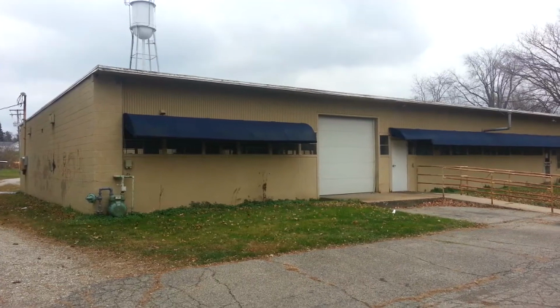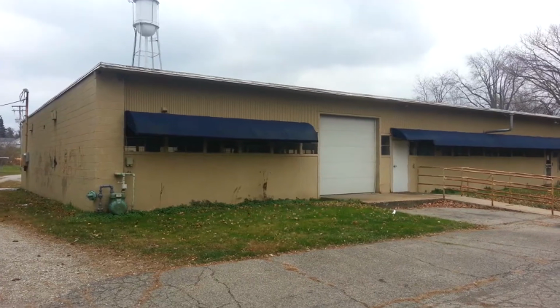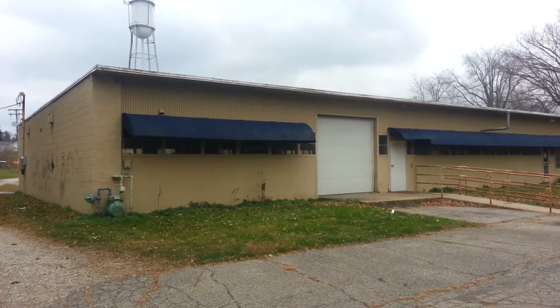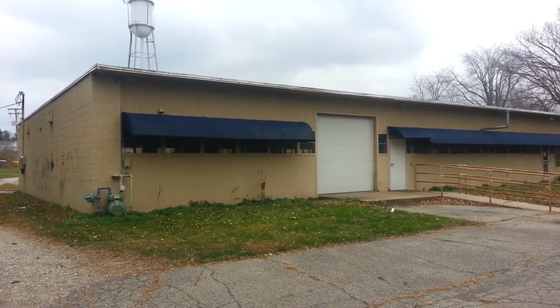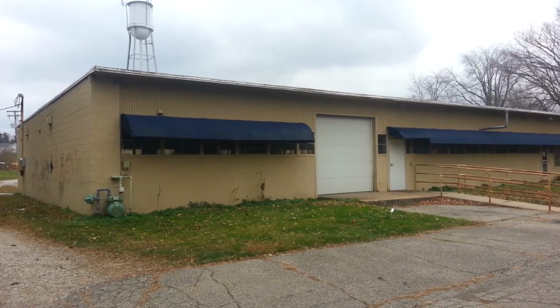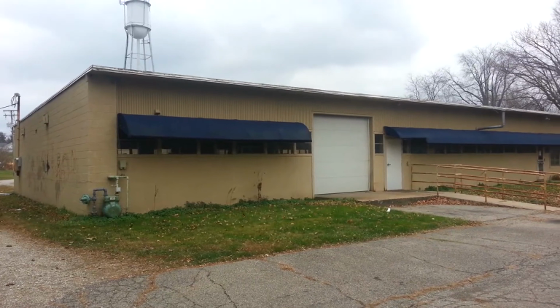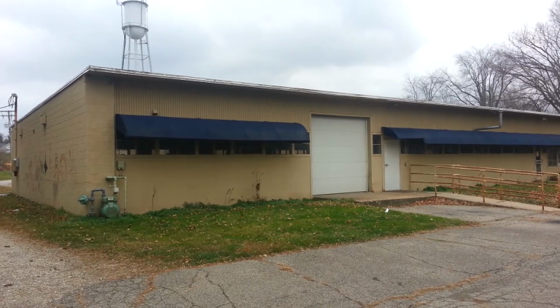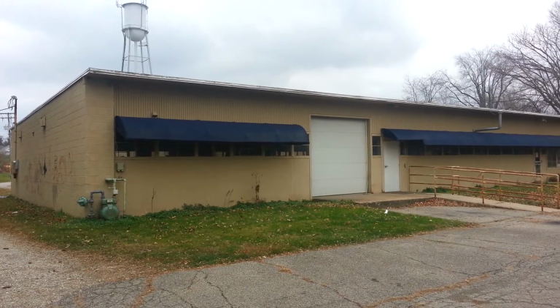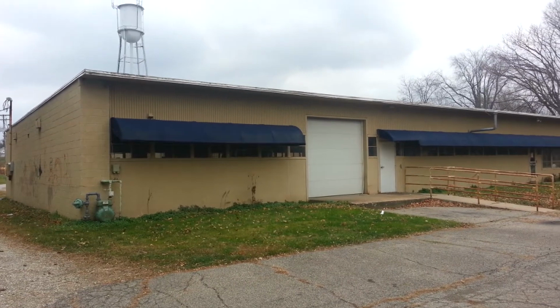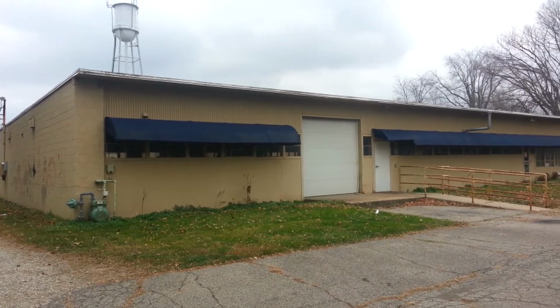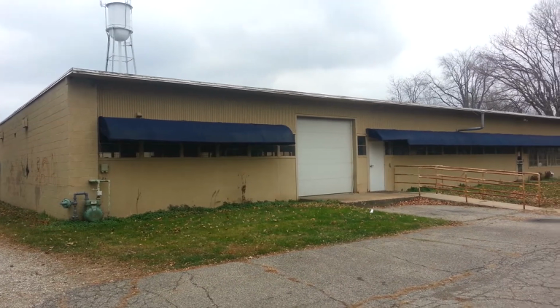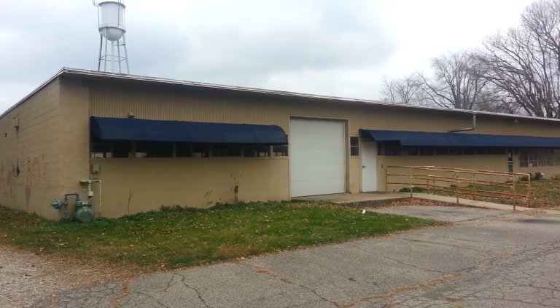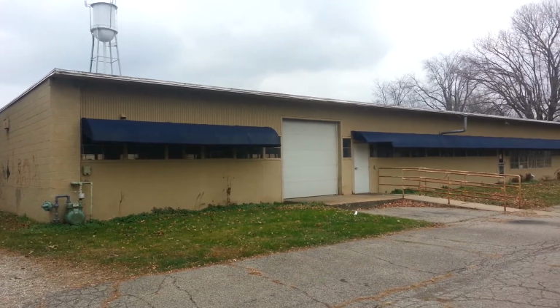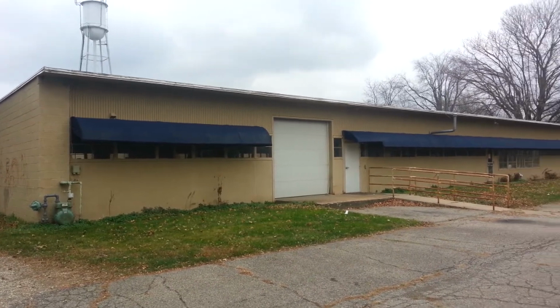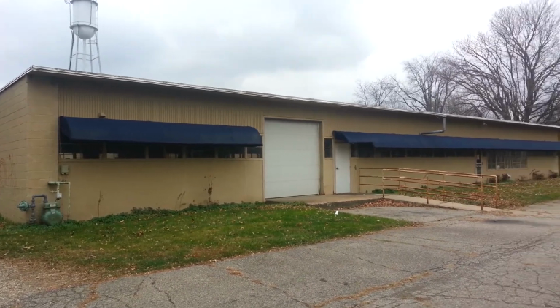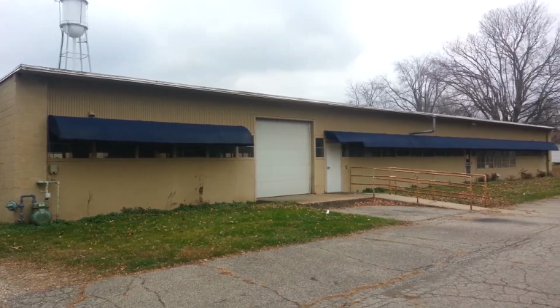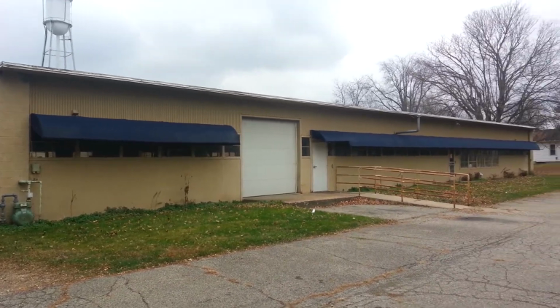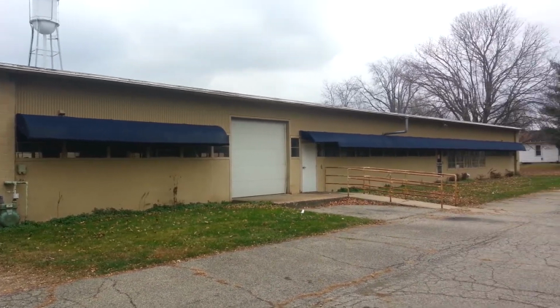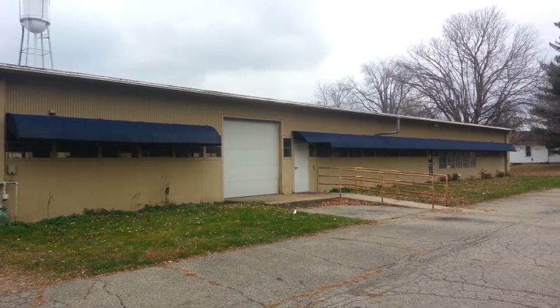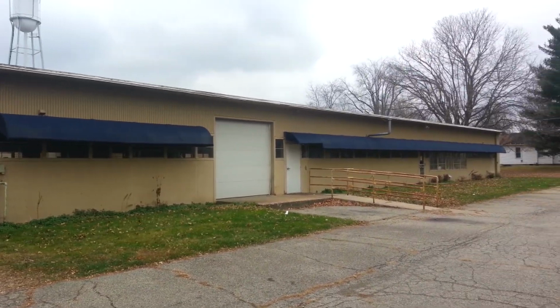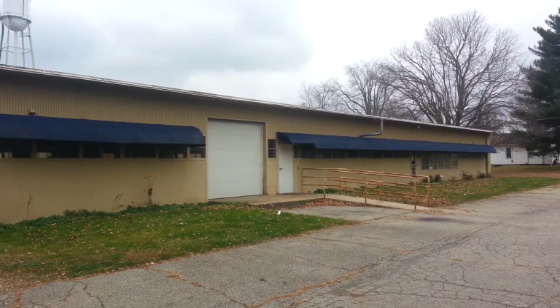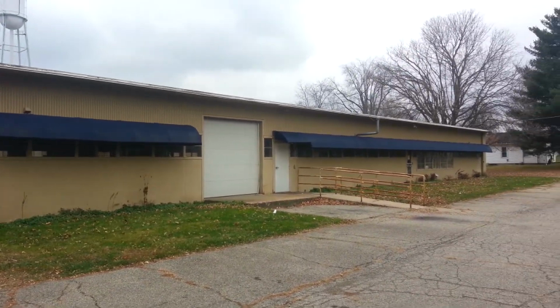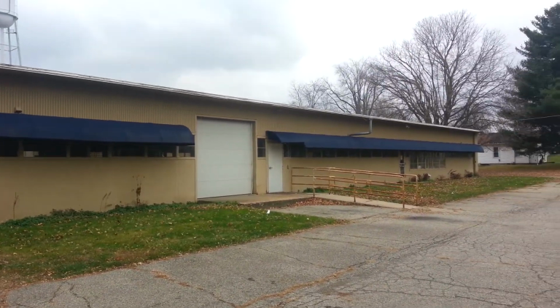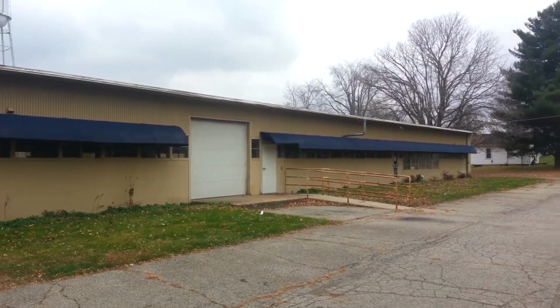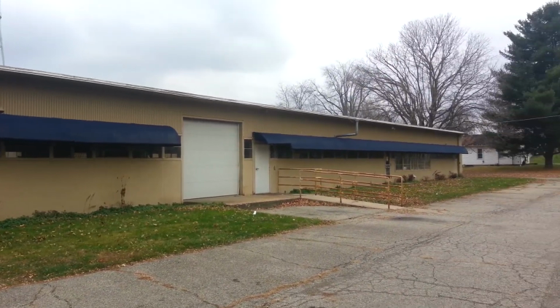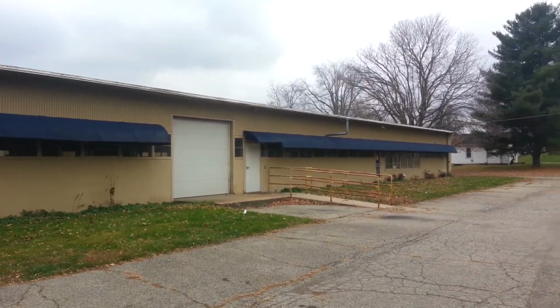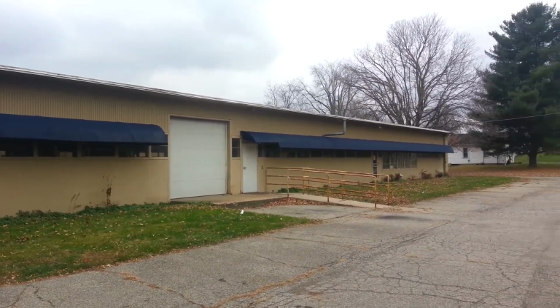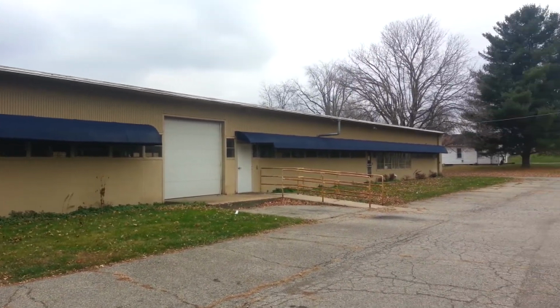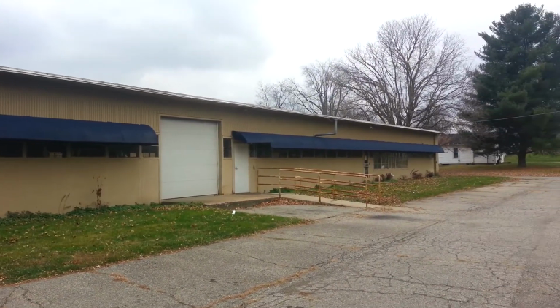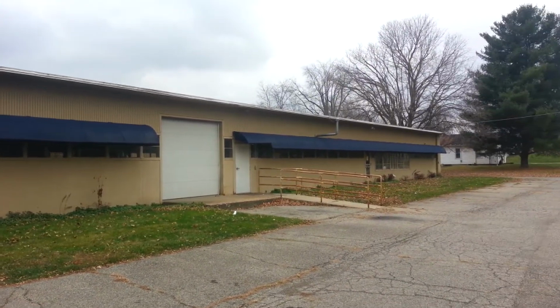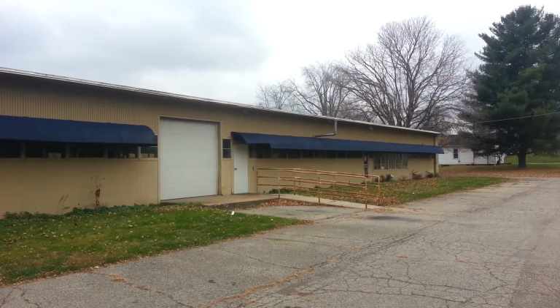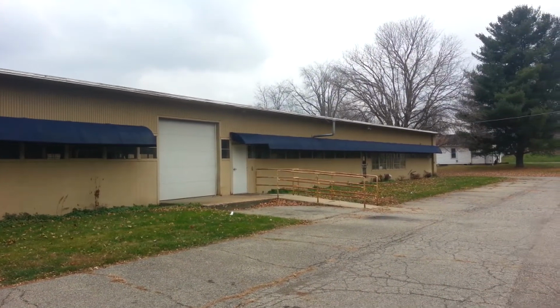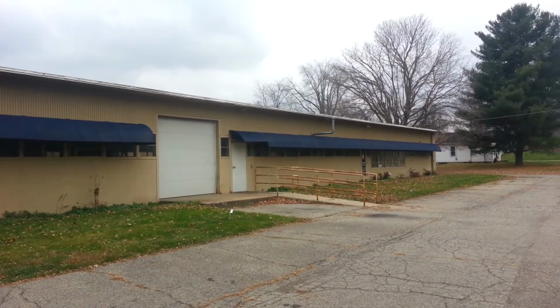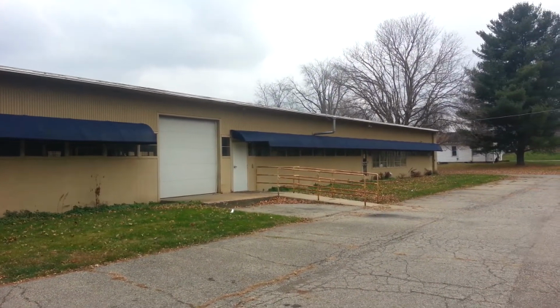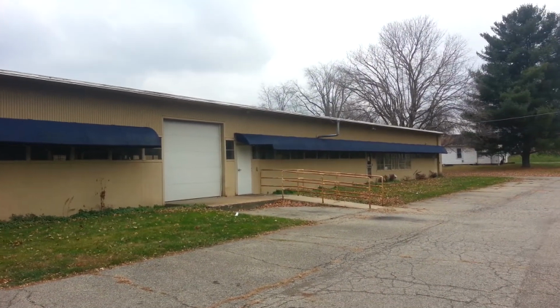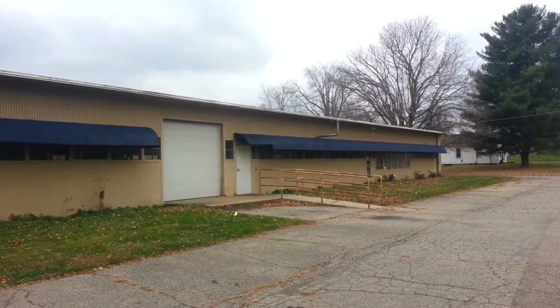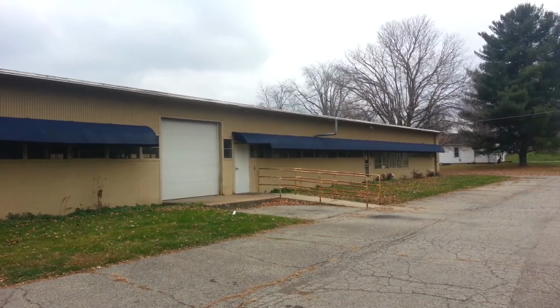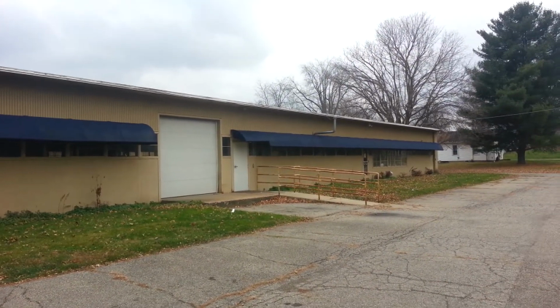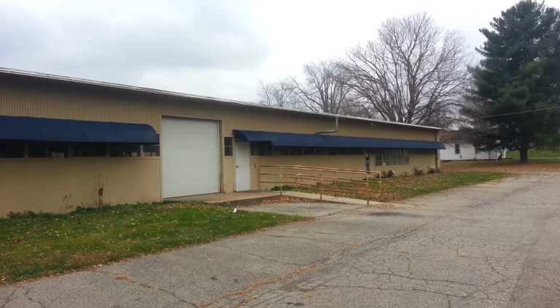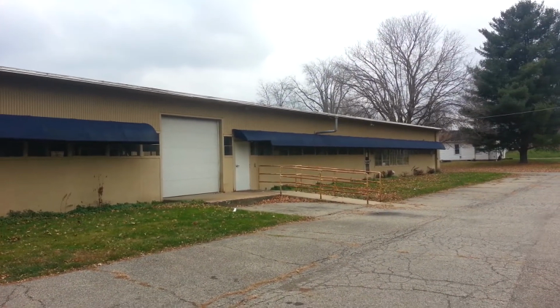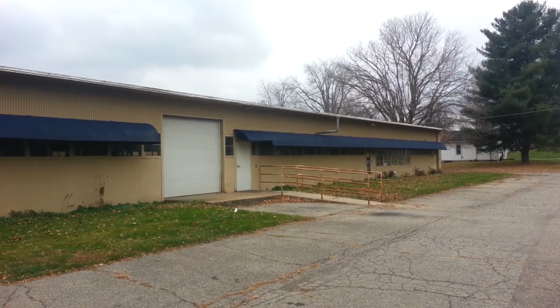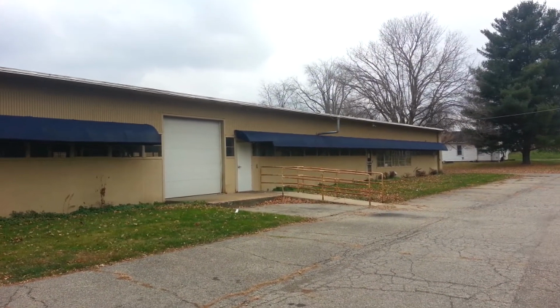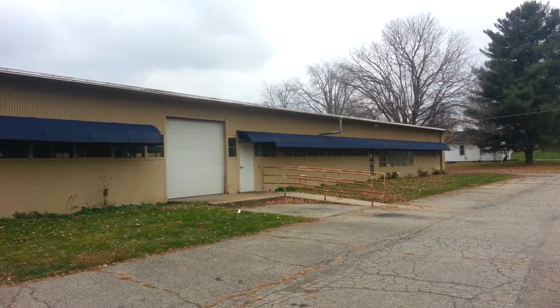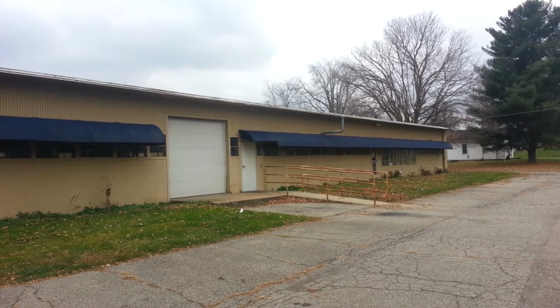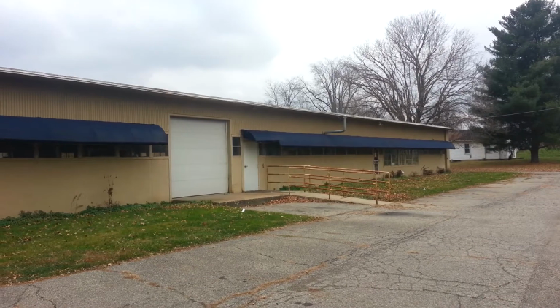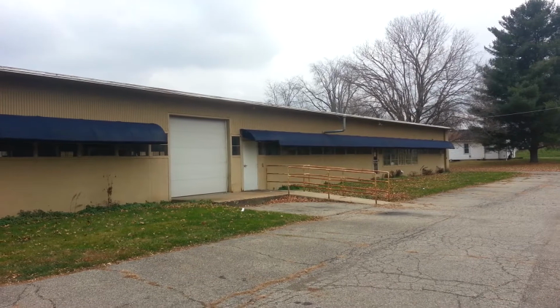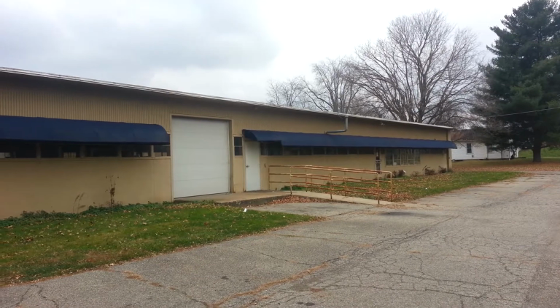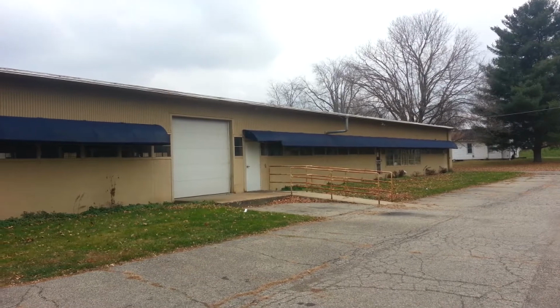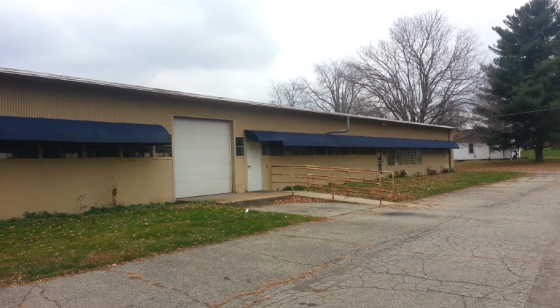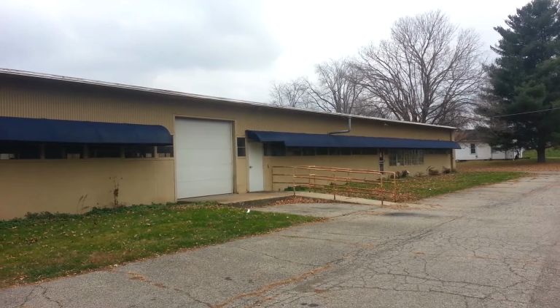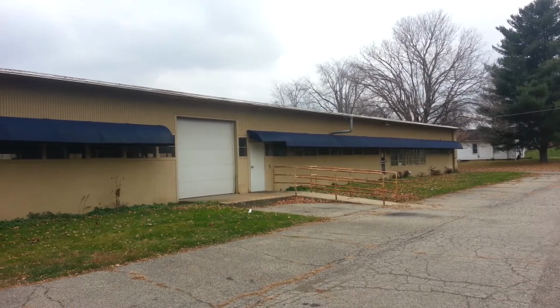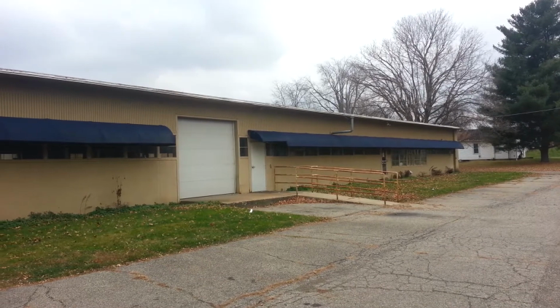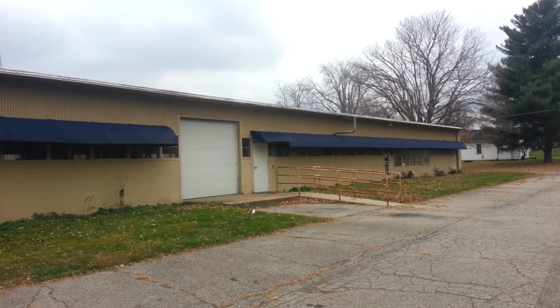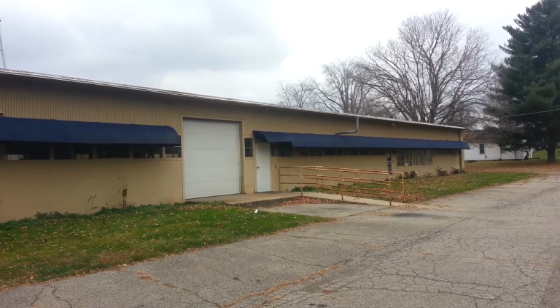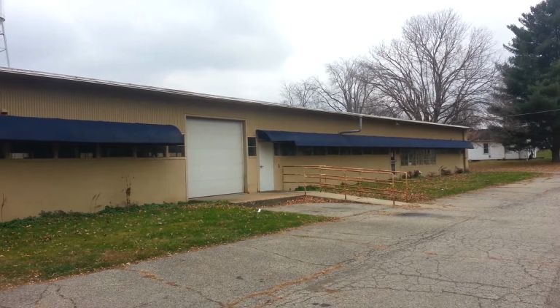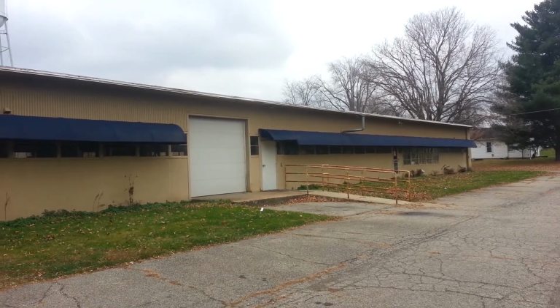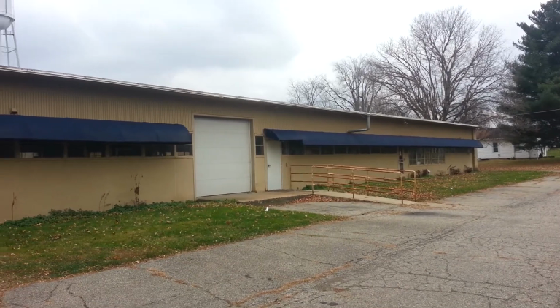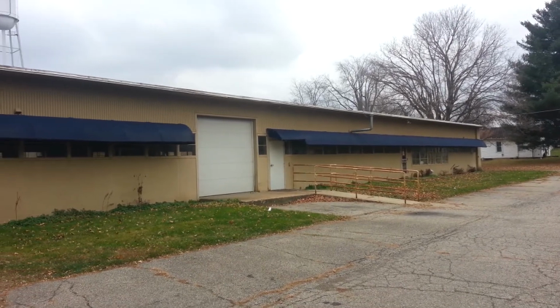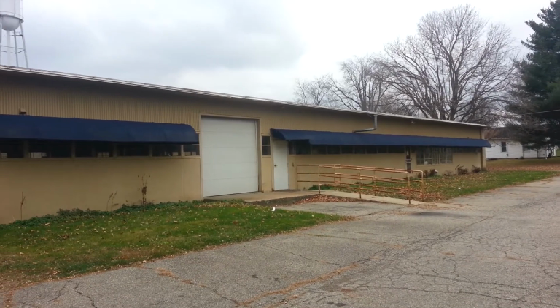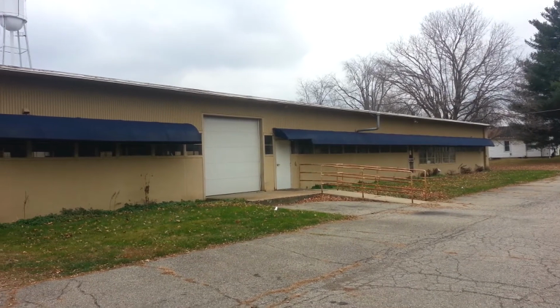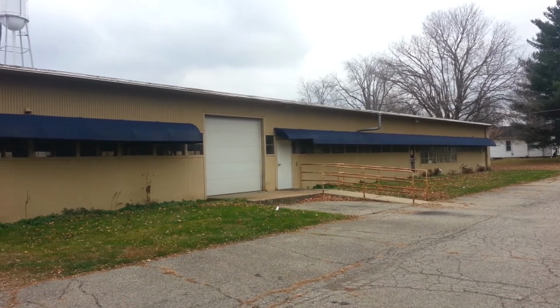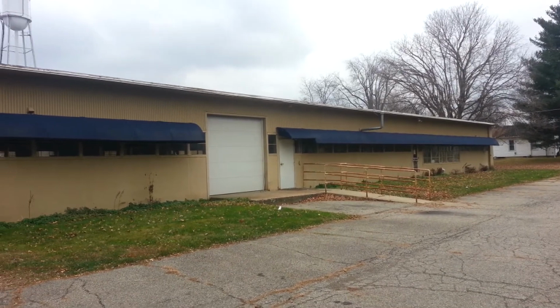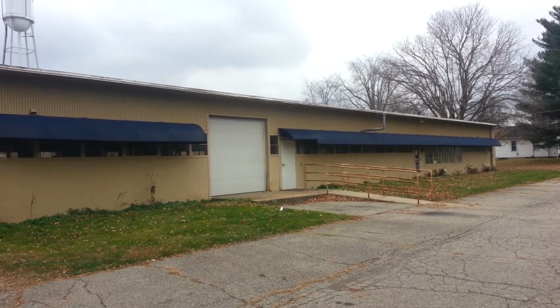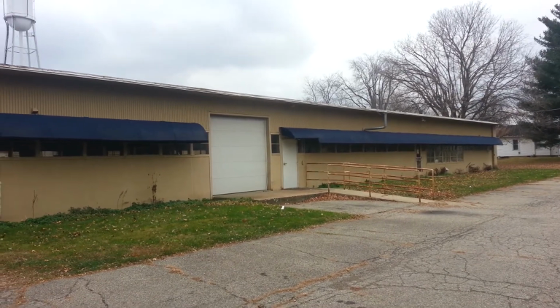Good afternoon folks. My name is Sean Doste. I'm with Sperry Van Ness Griffin Parker Realty in Columbus, Ohio.